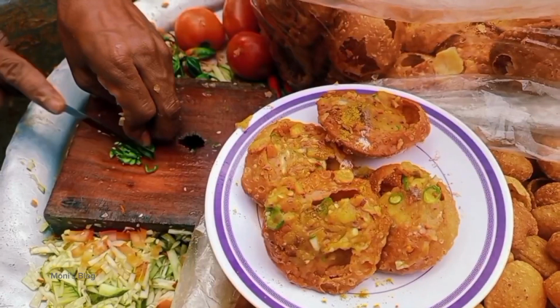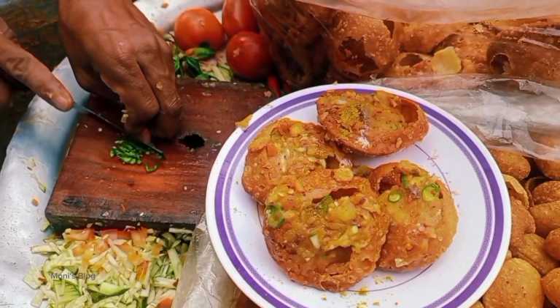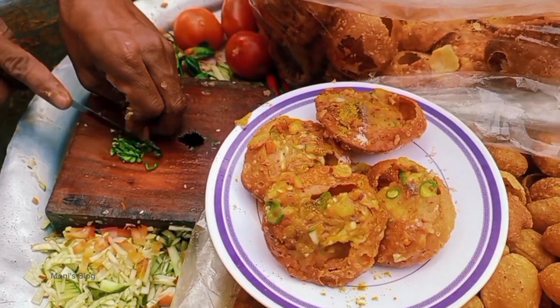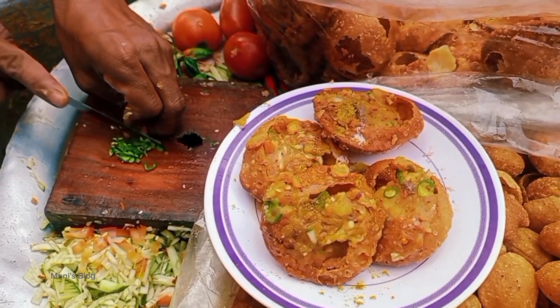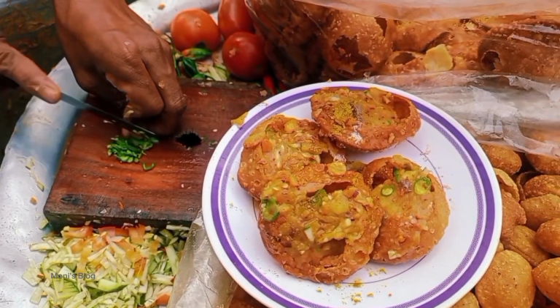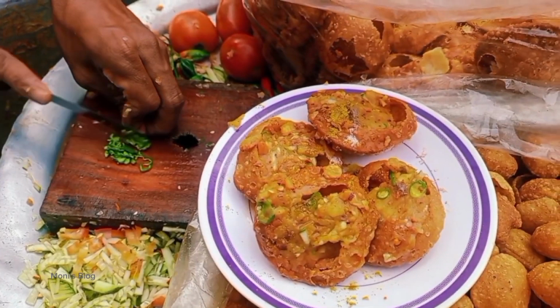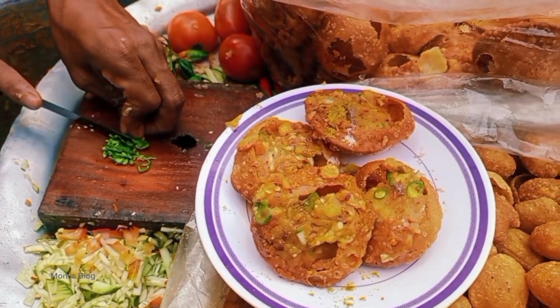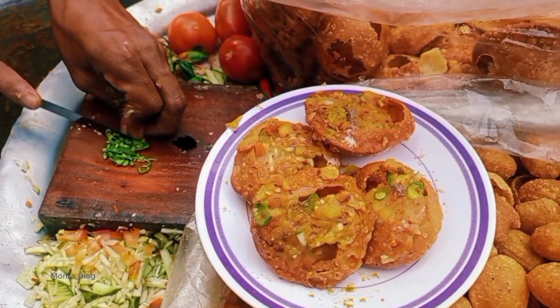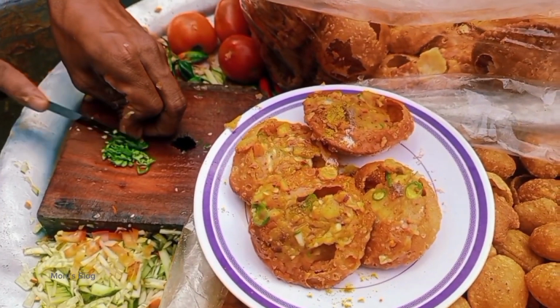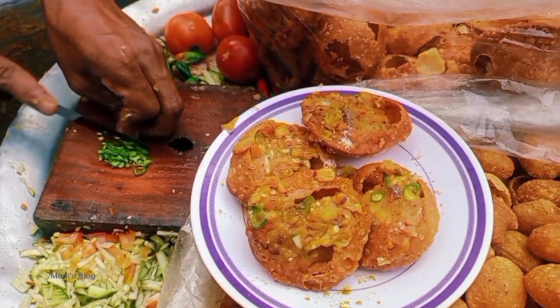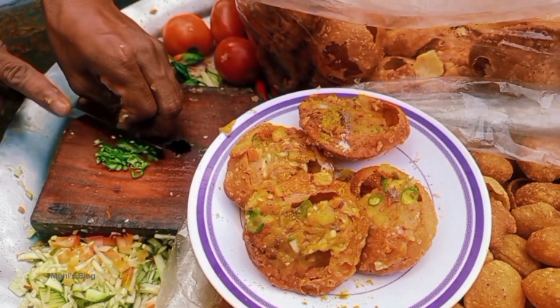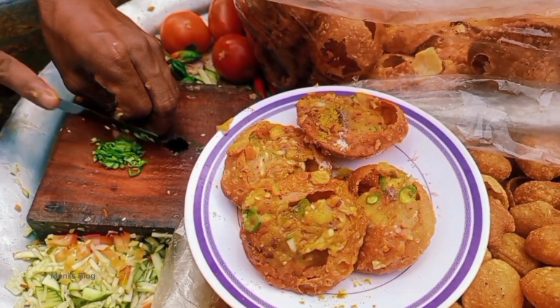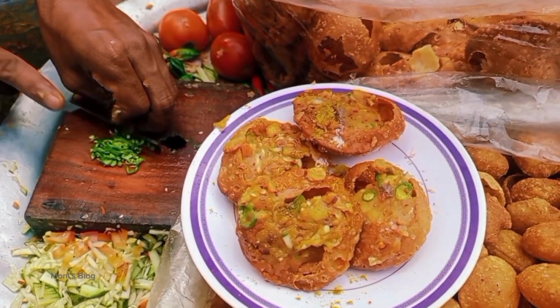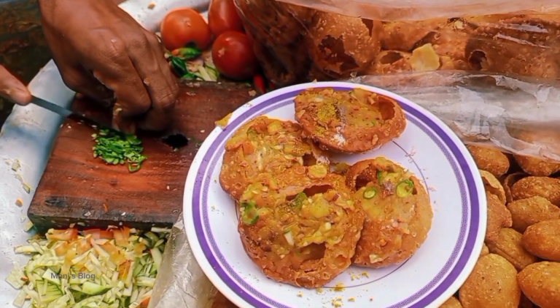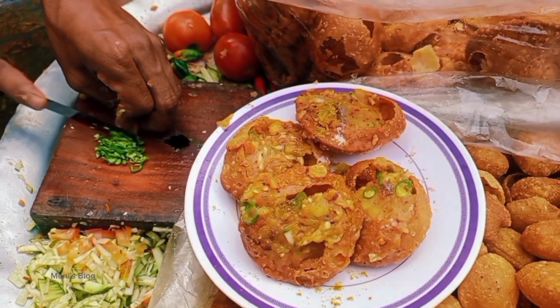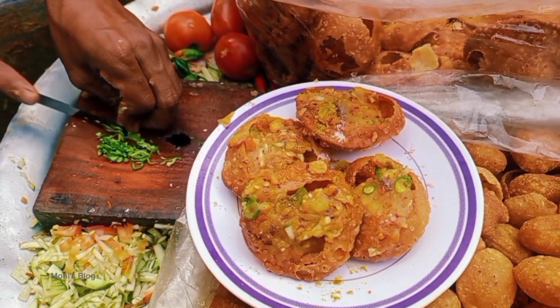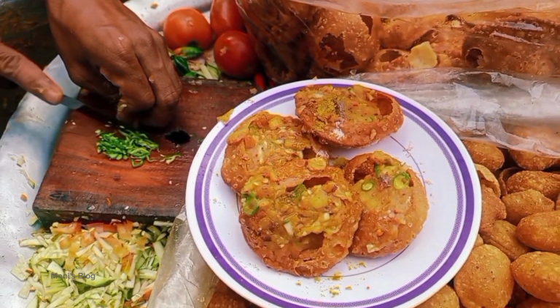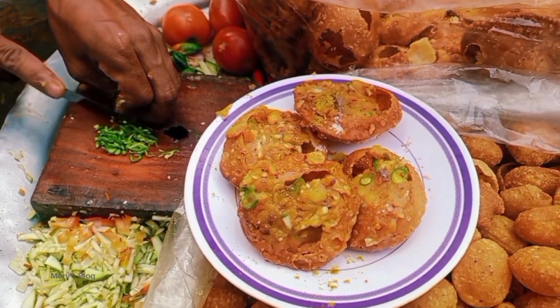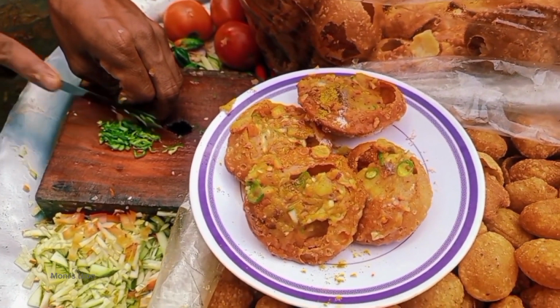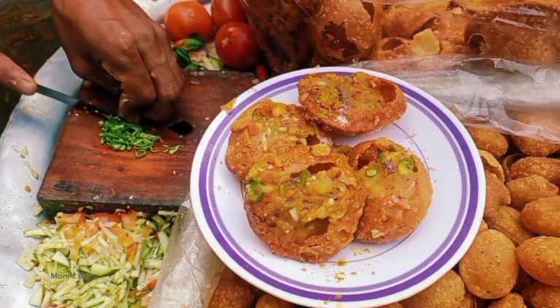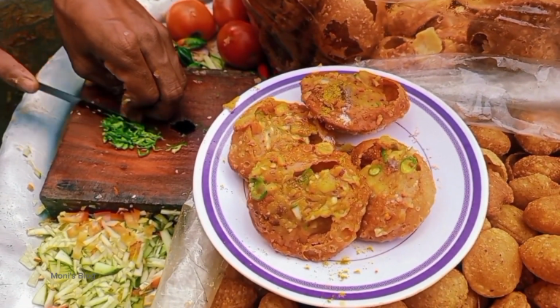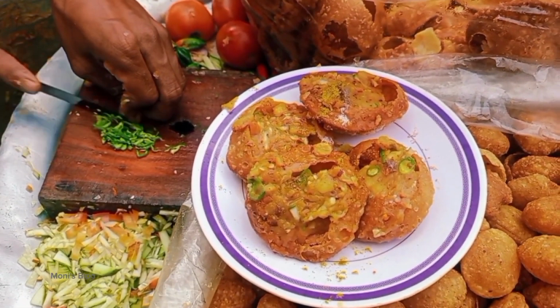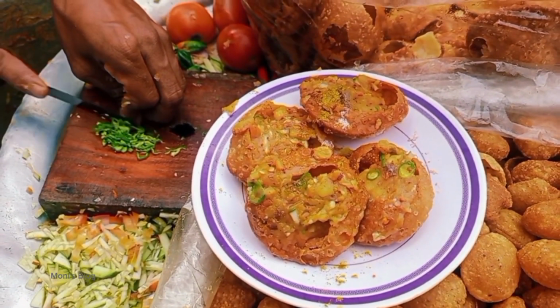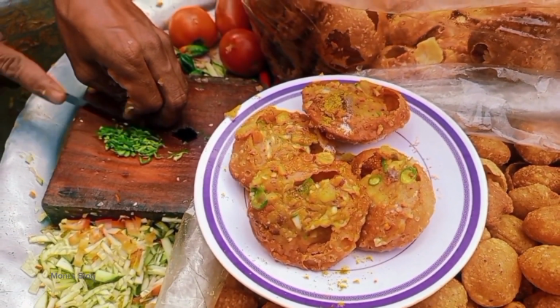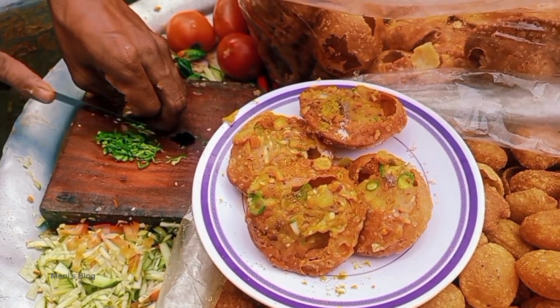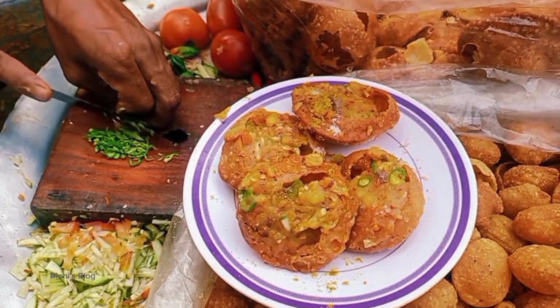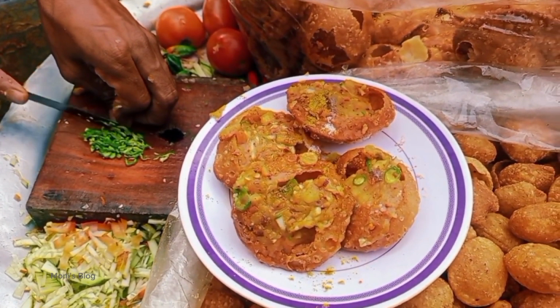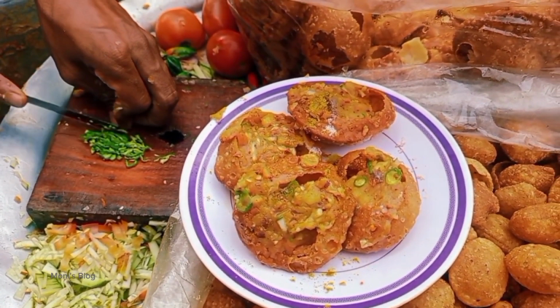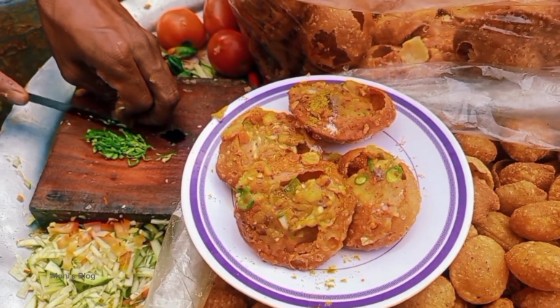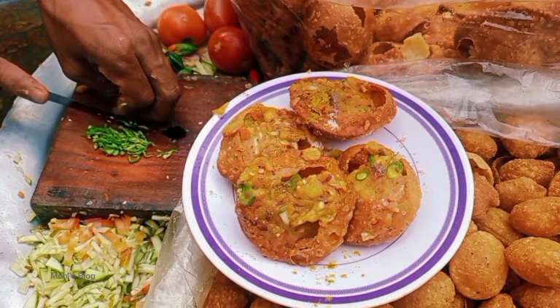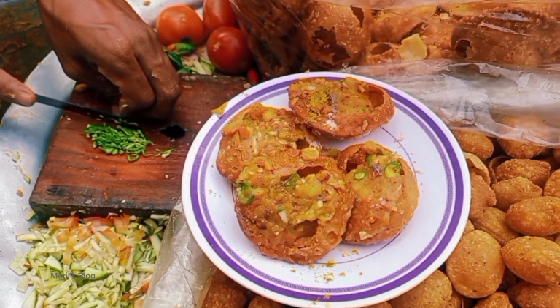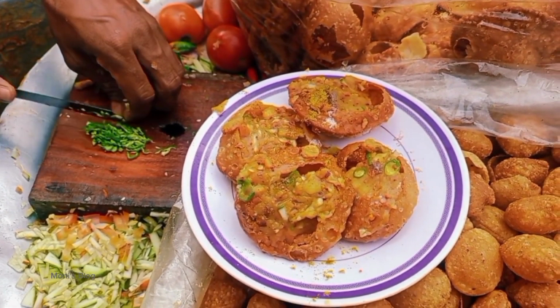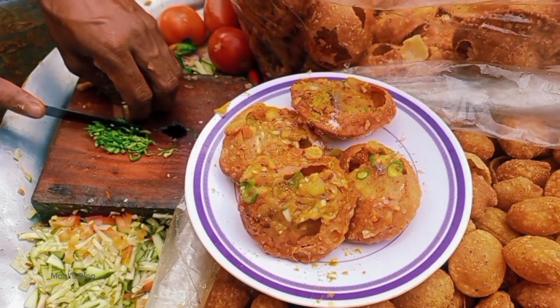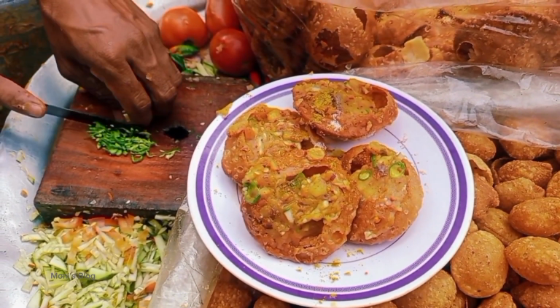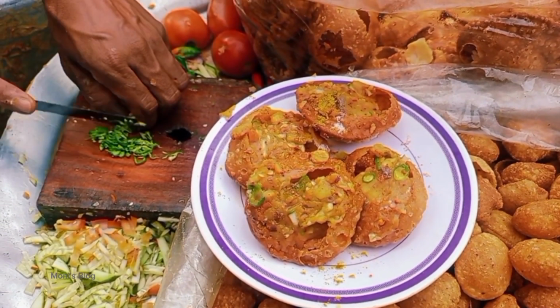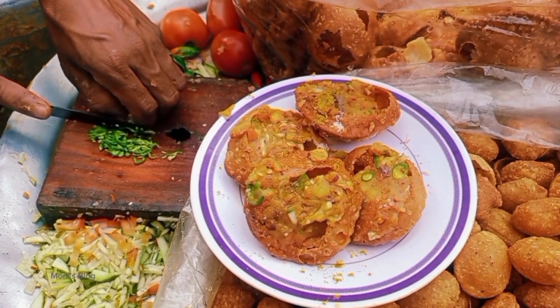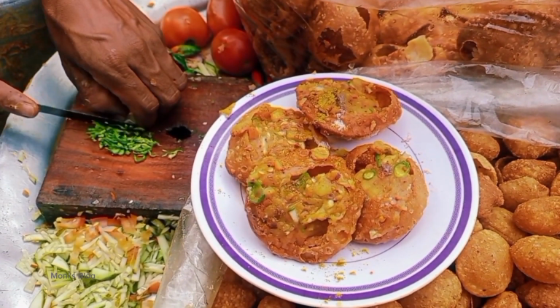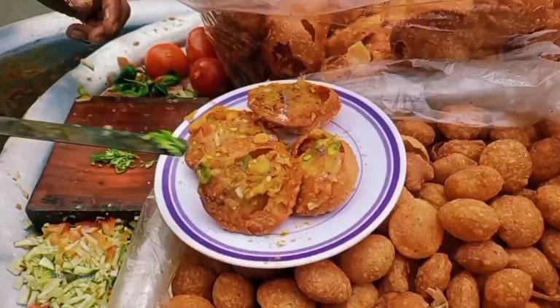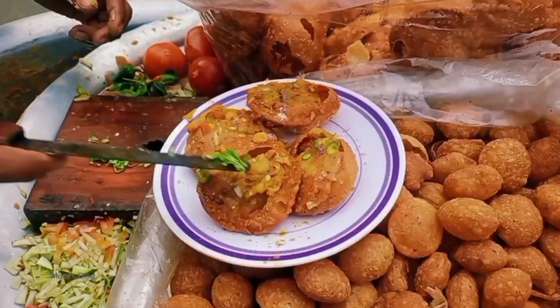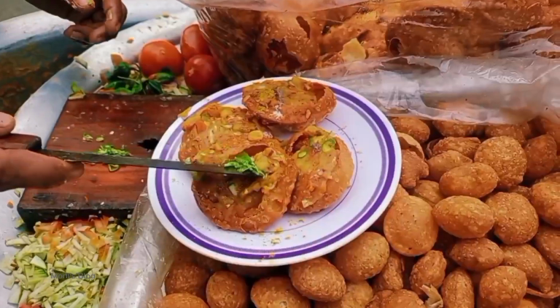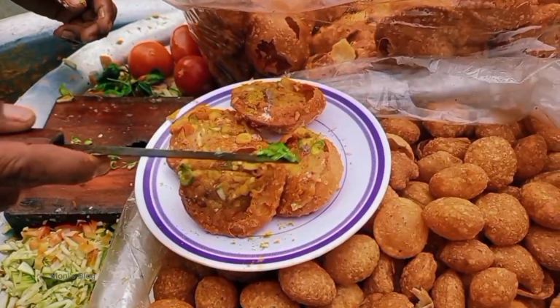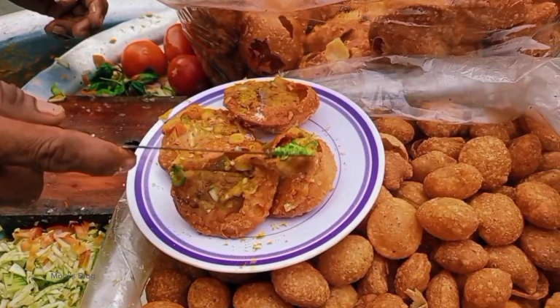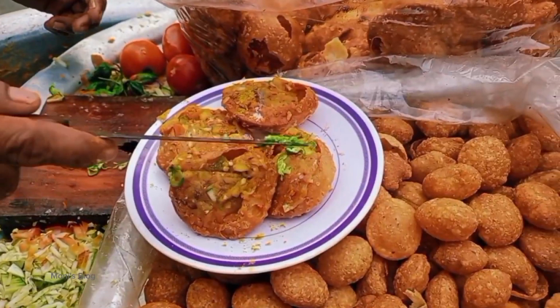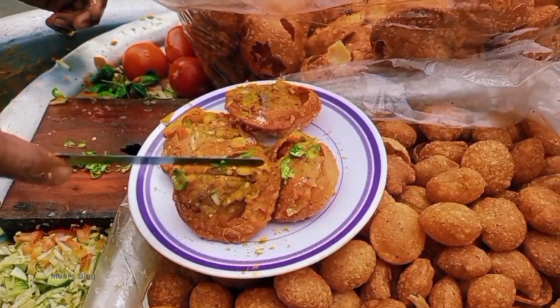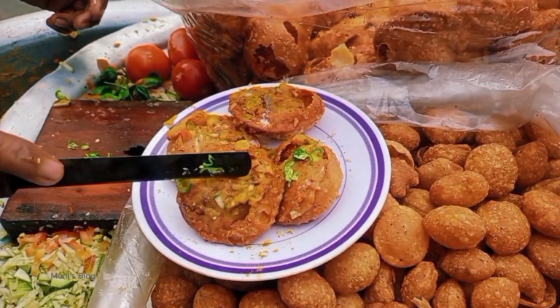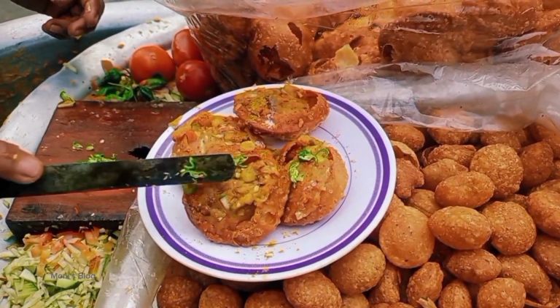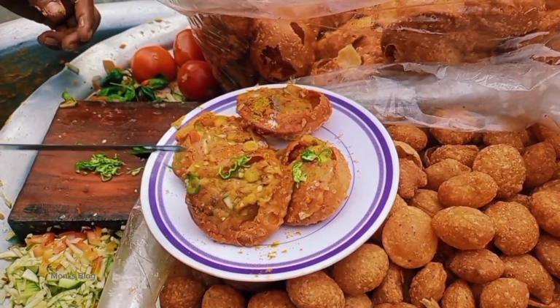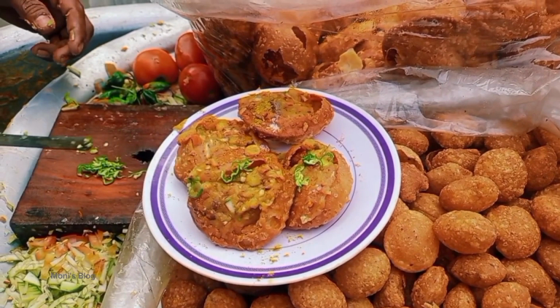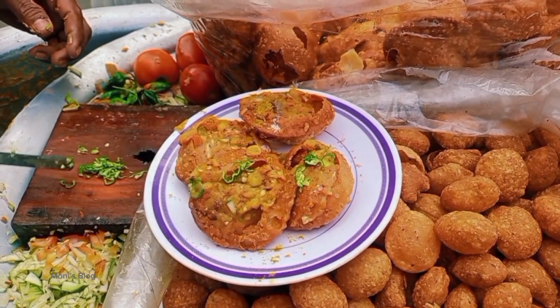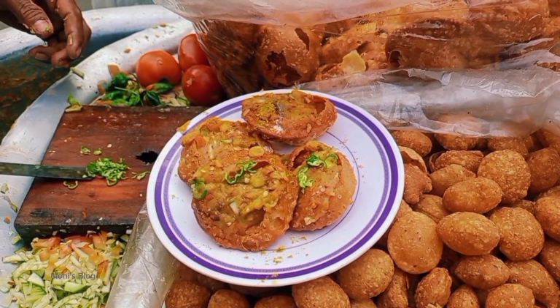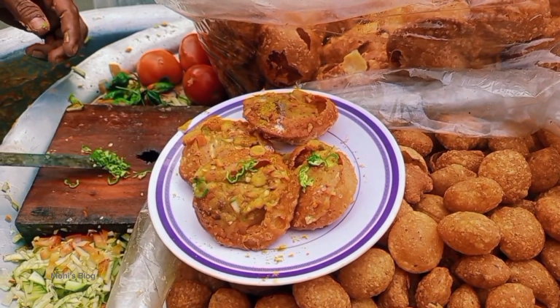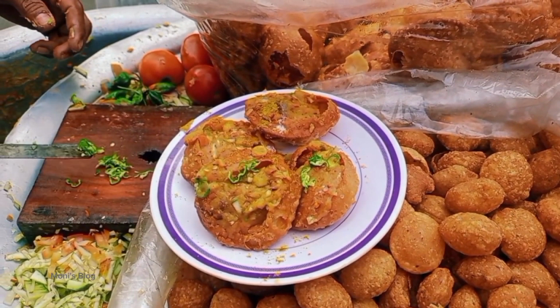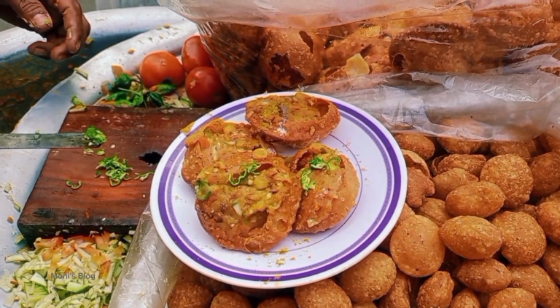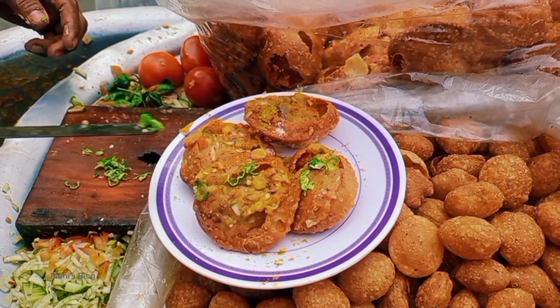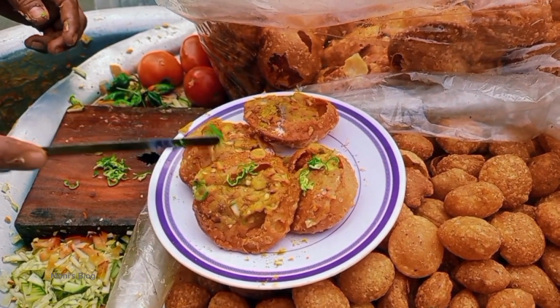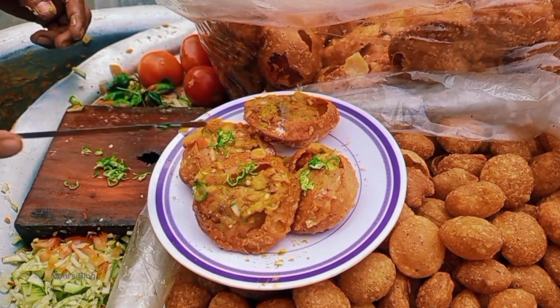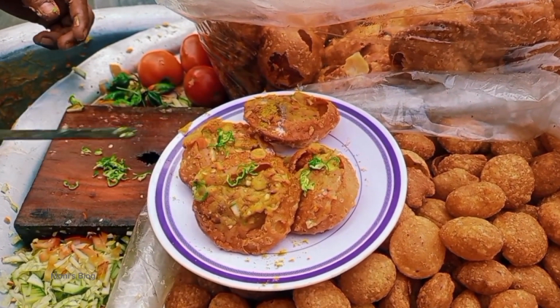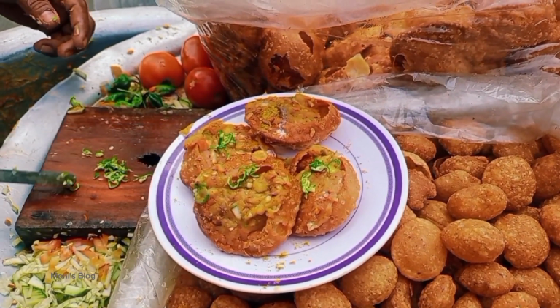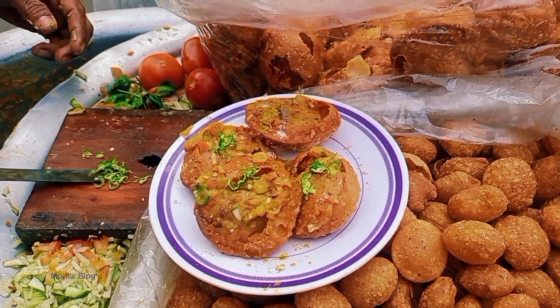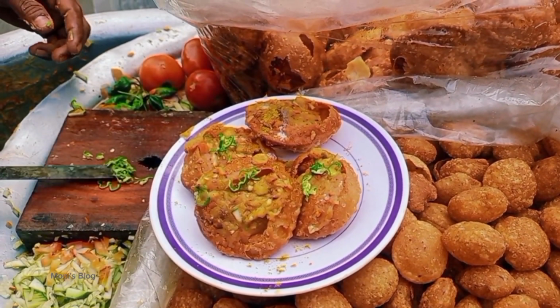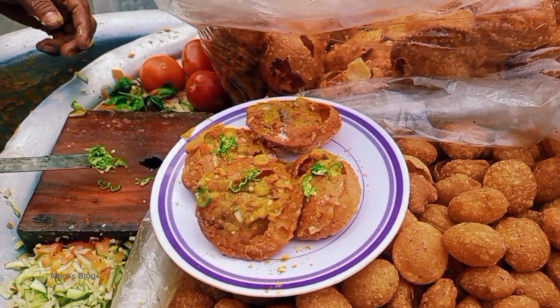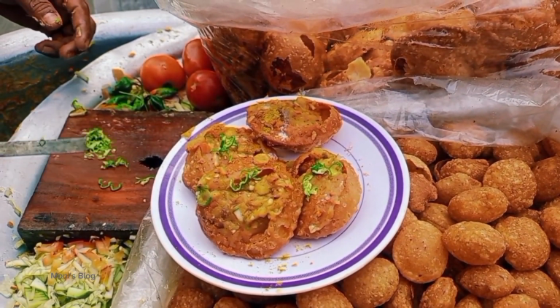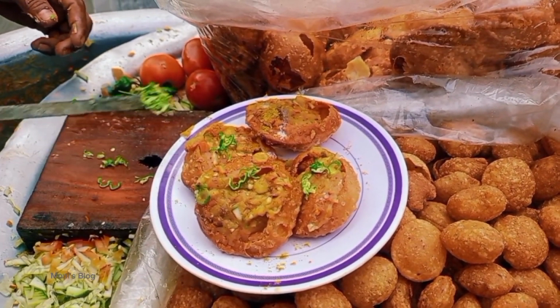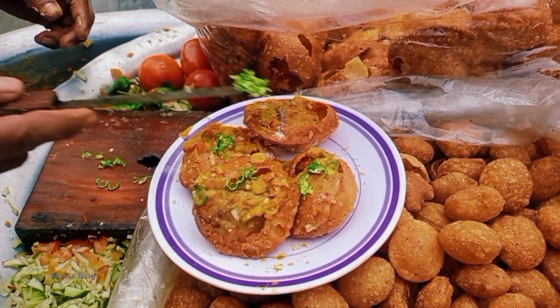Hello everyone, Assalamualaikum. Welcome back to my channel, Moni's Vlog. Today we are going to see a street food recipe.